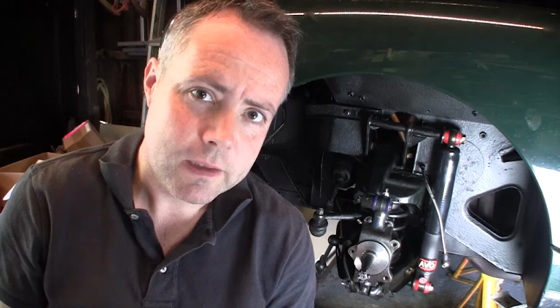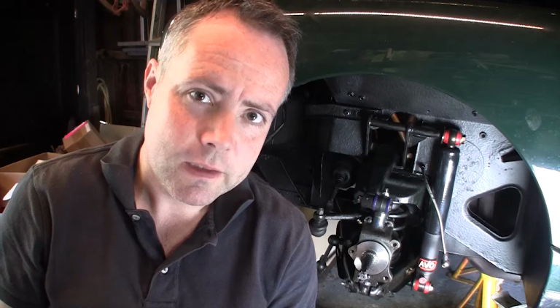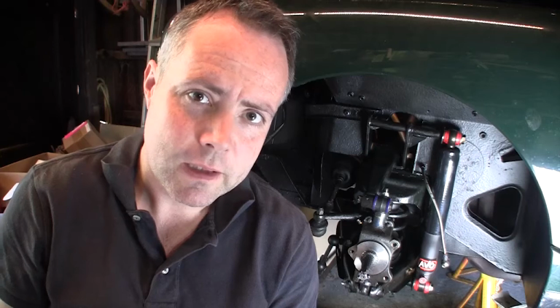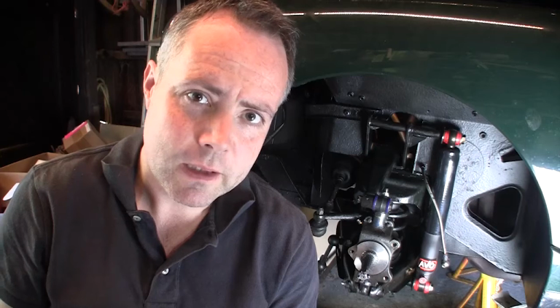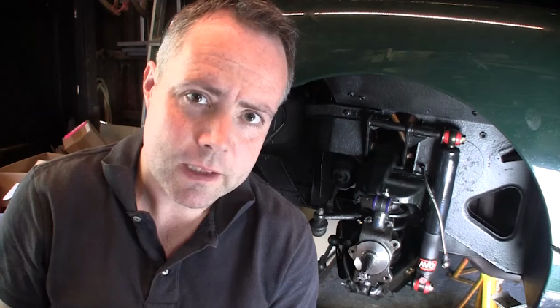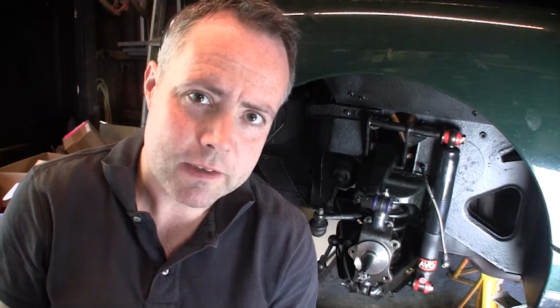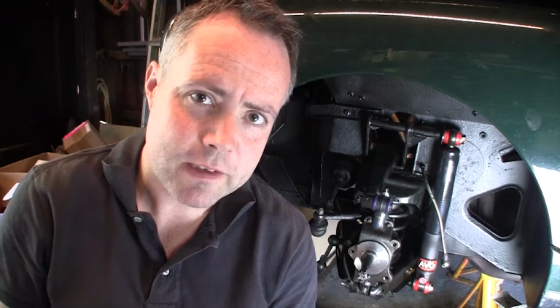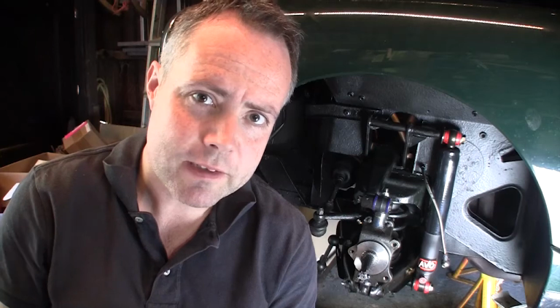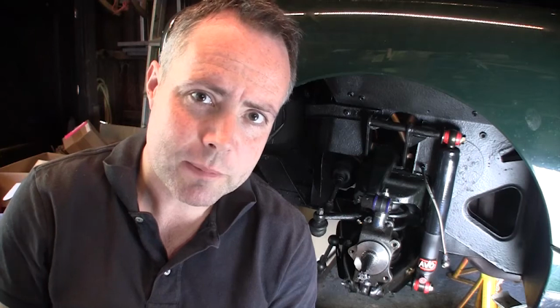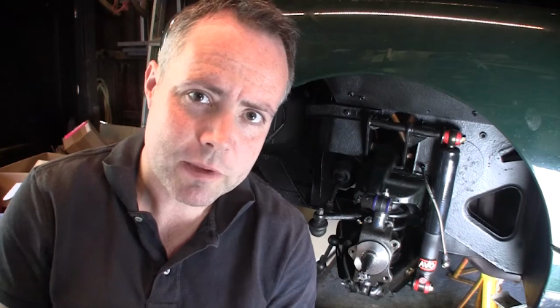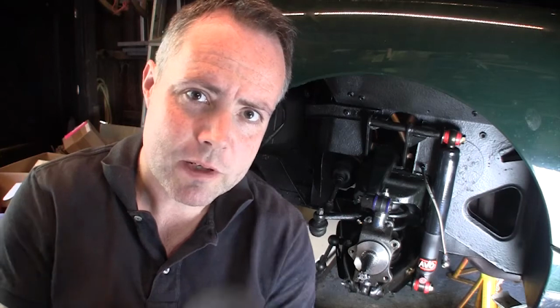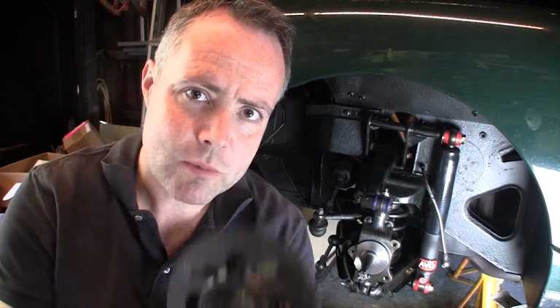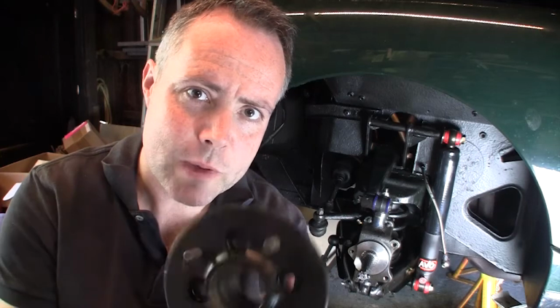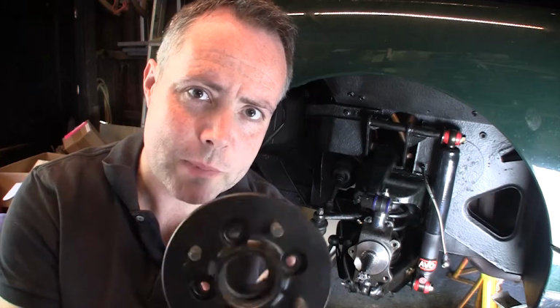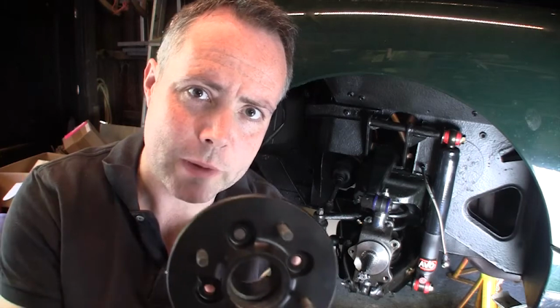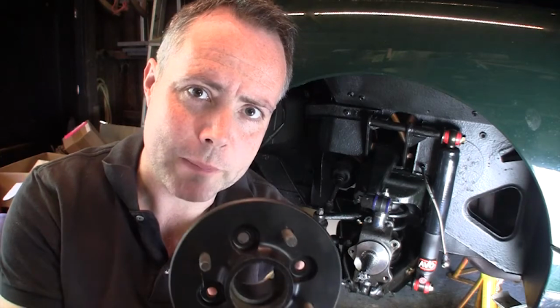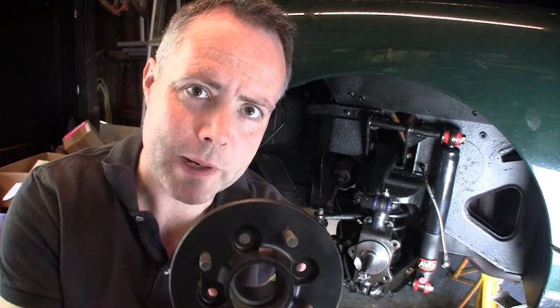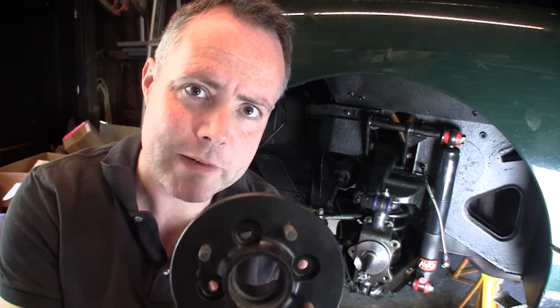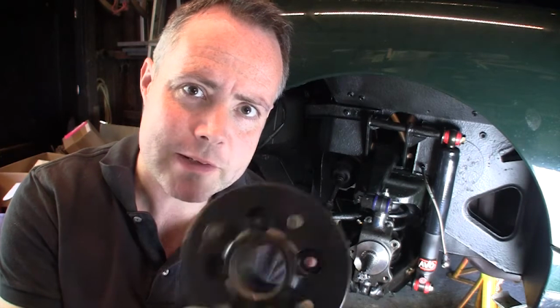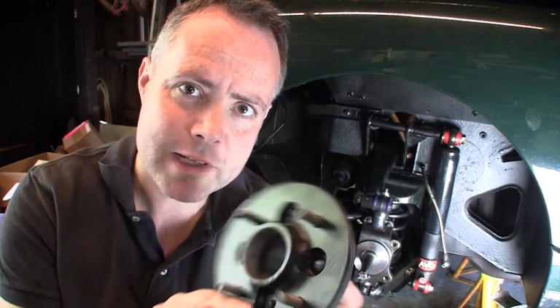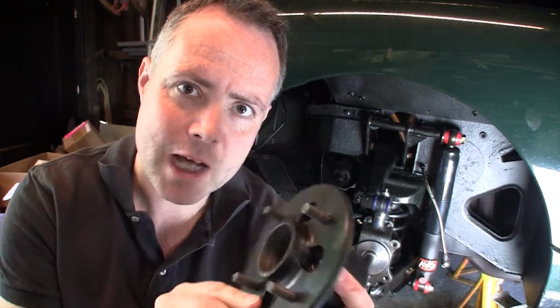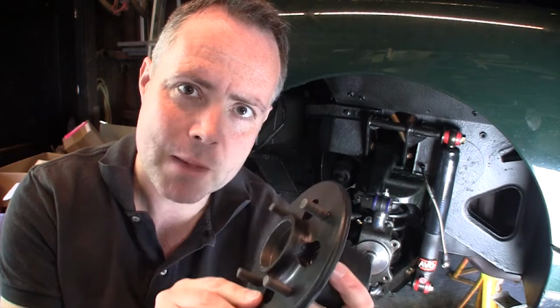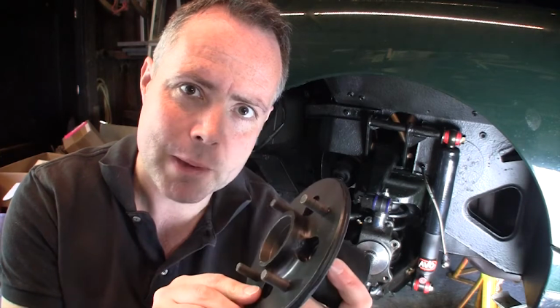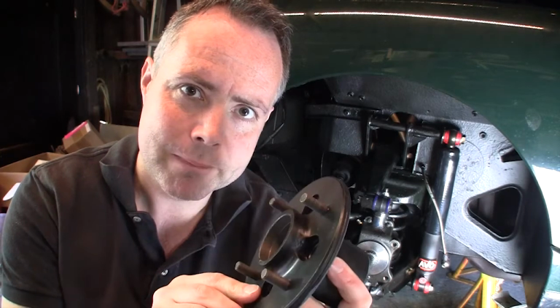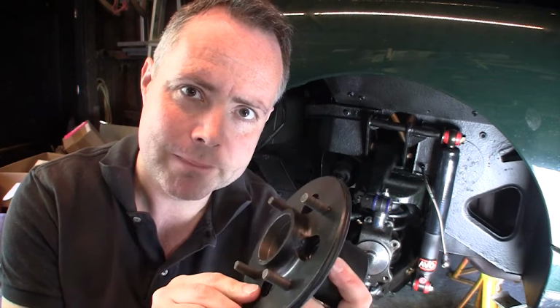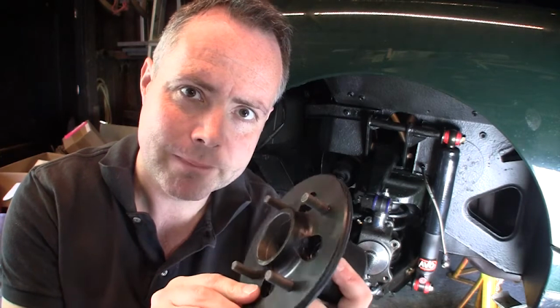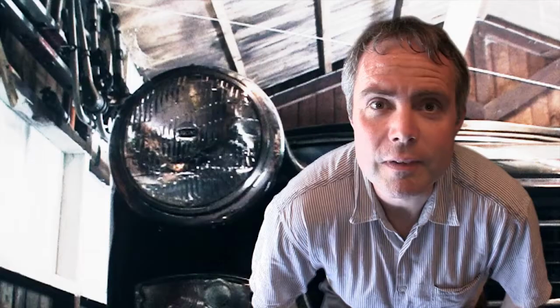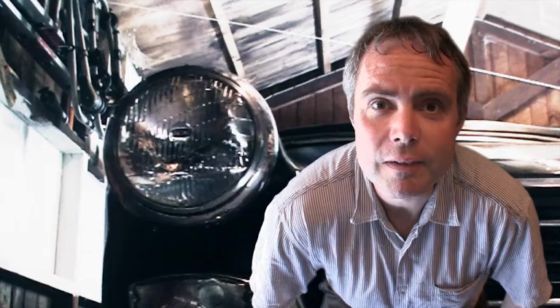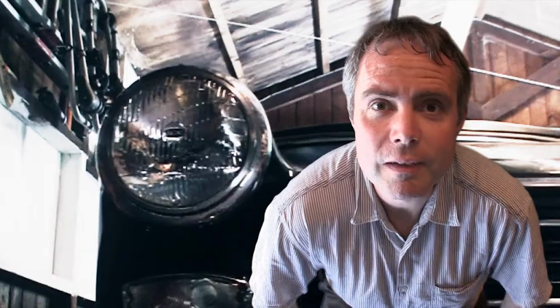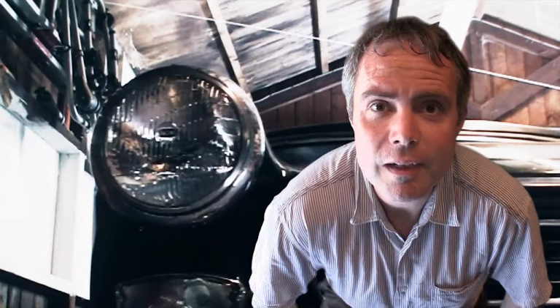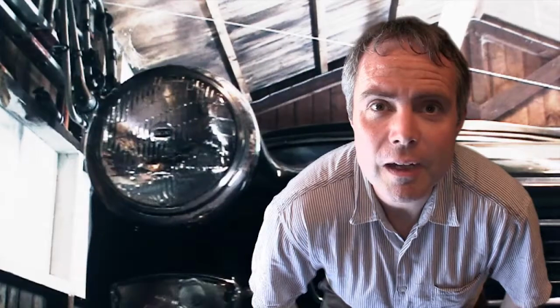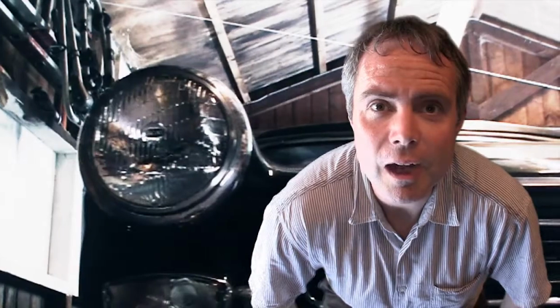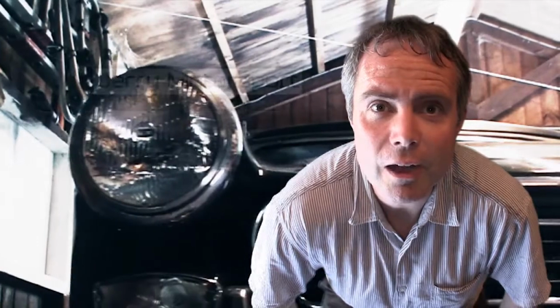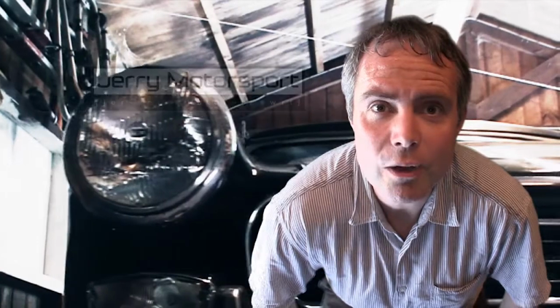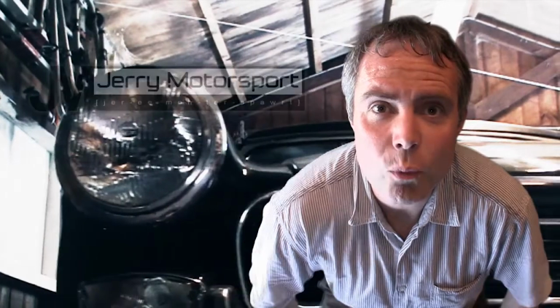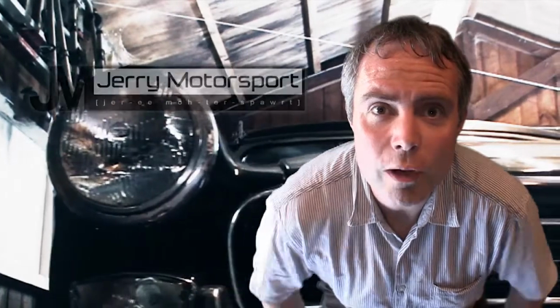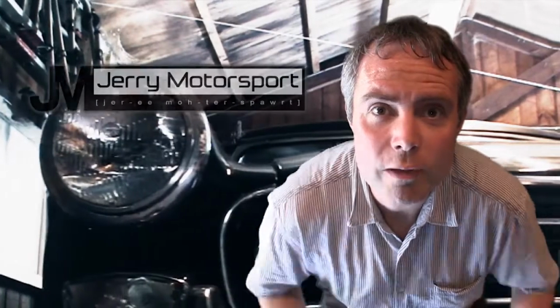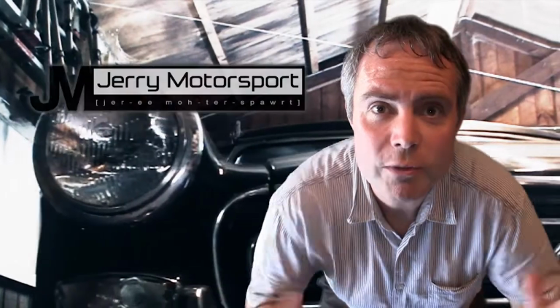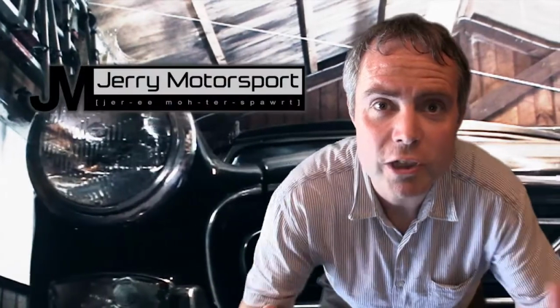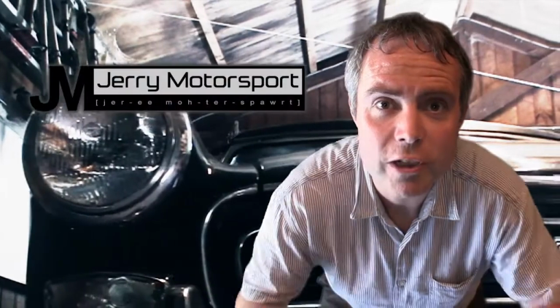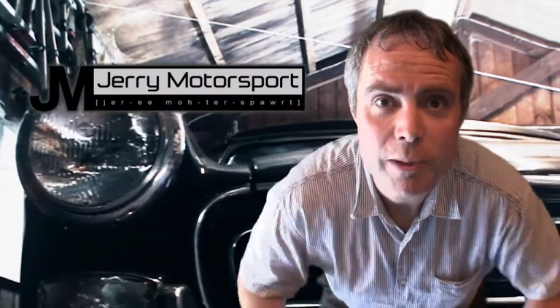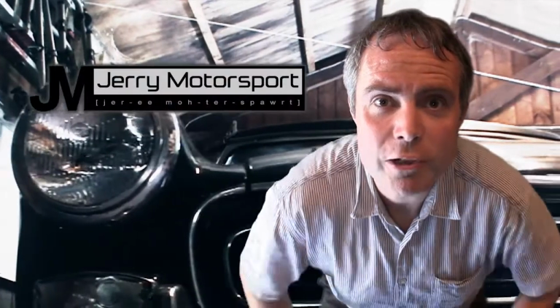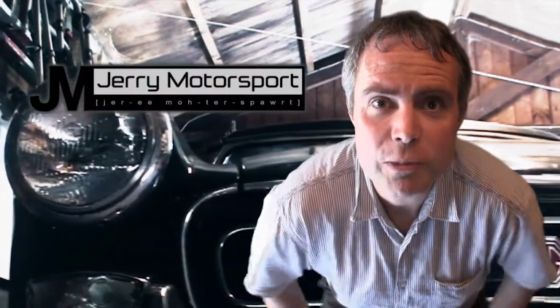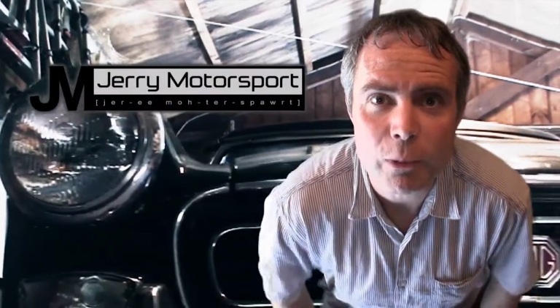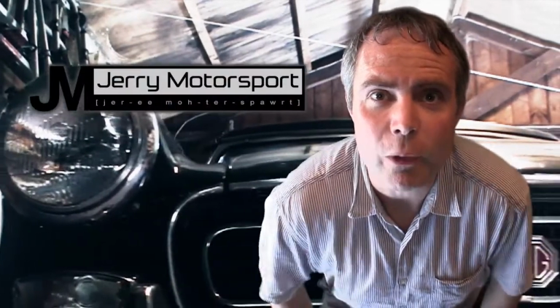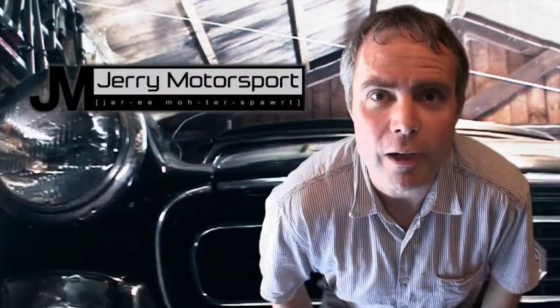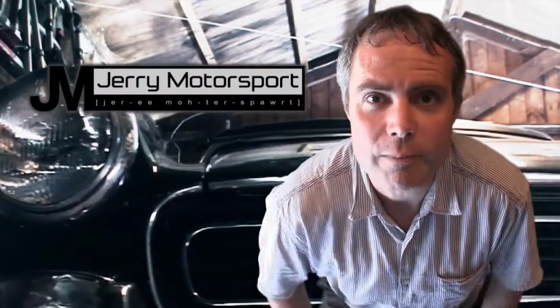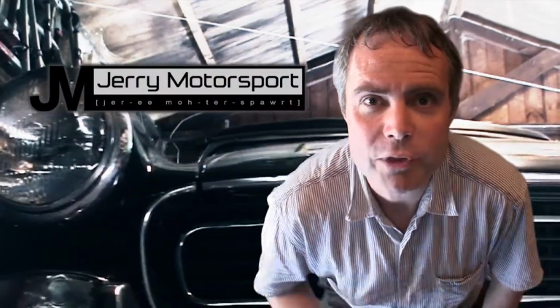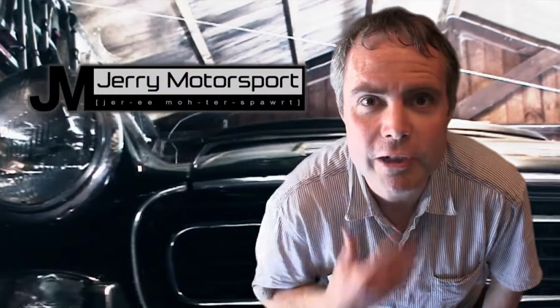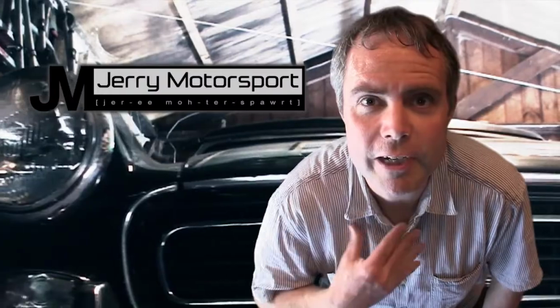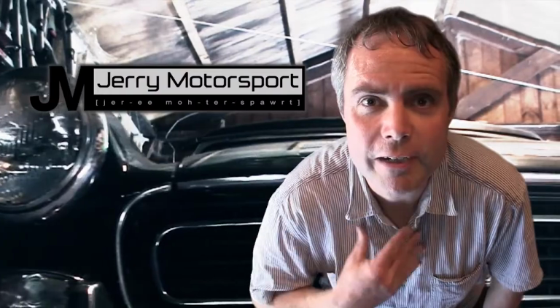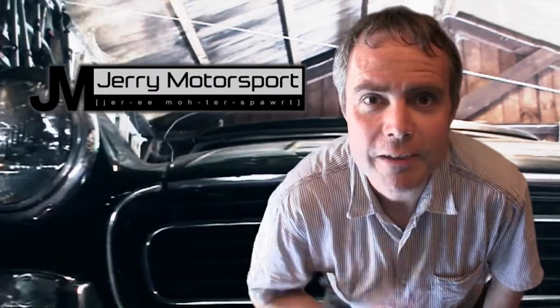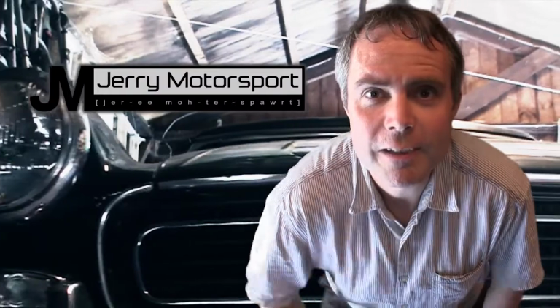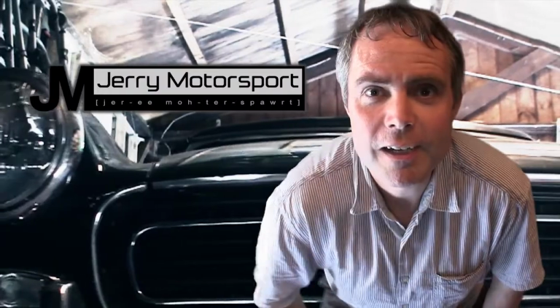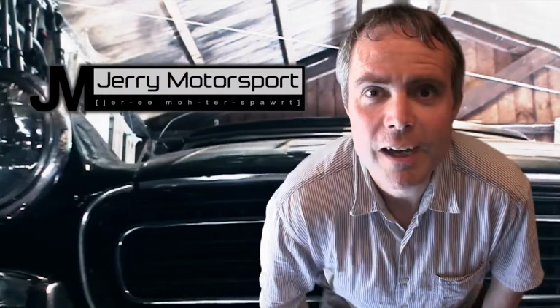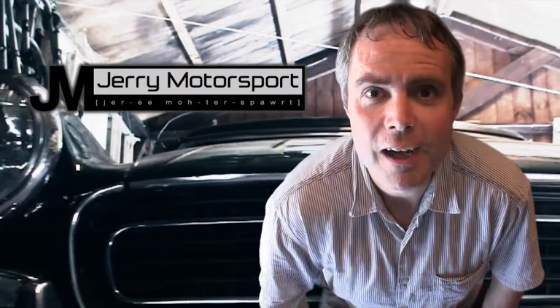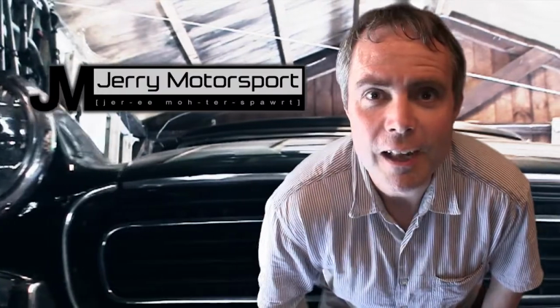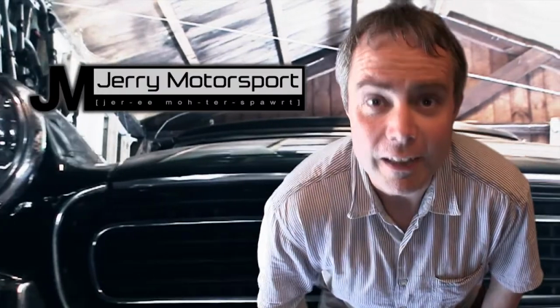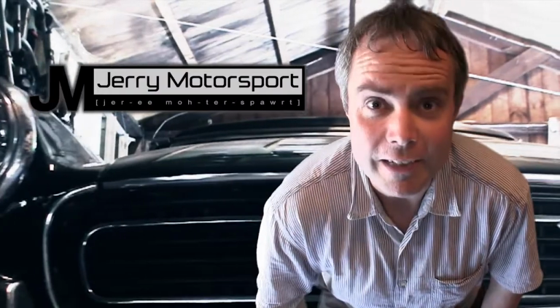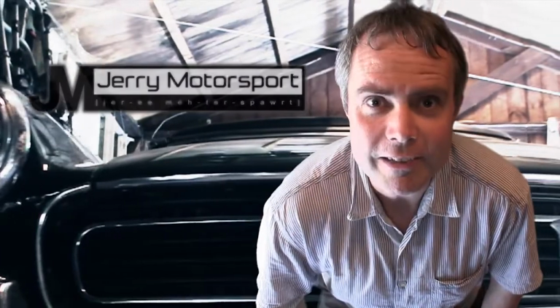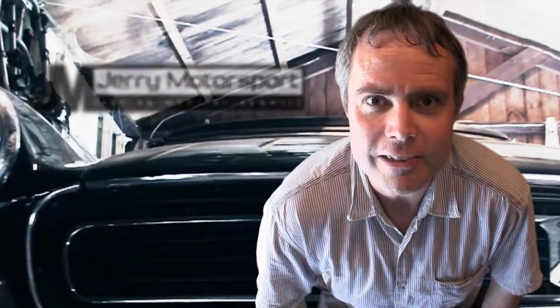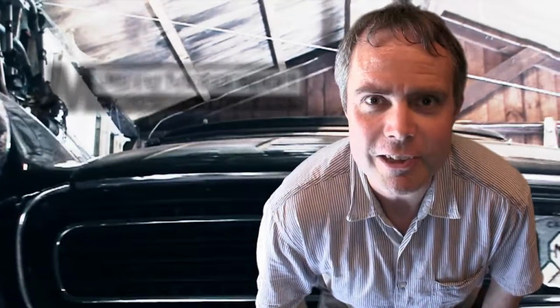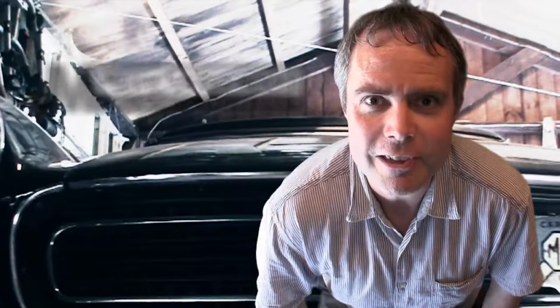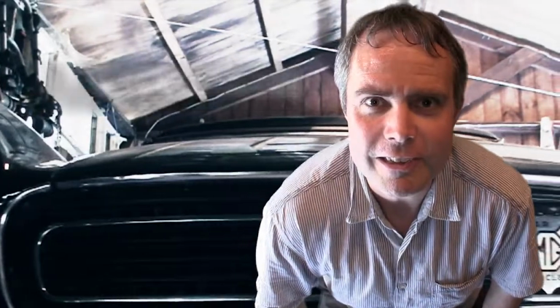Hi, in today's episode we put the bearings in the hub. Hello, welcome to Gerry Motorsport. I'm Gerry. Let's get started.